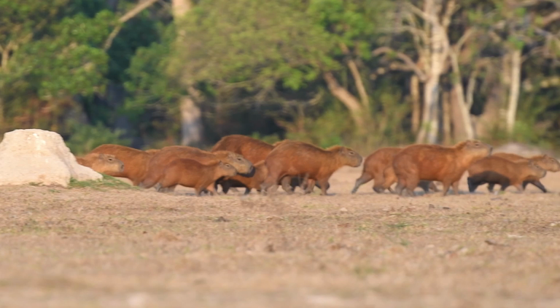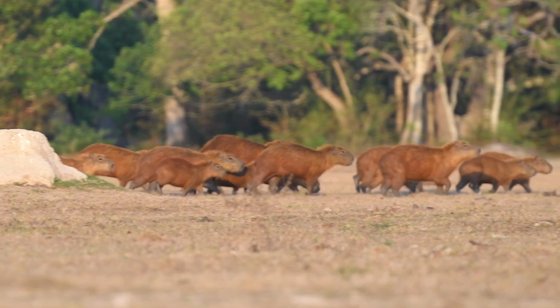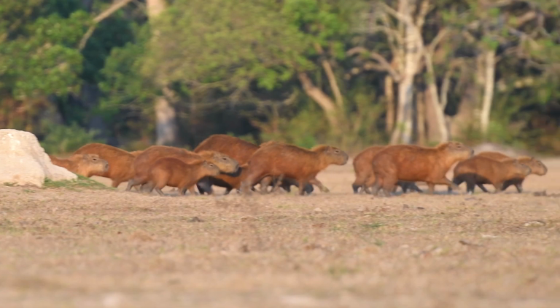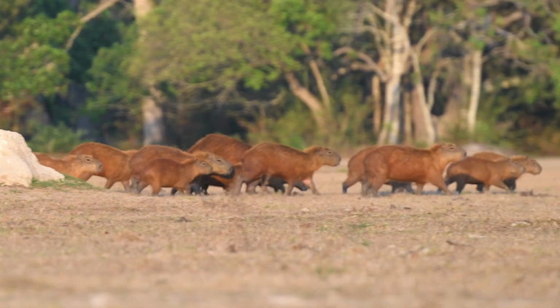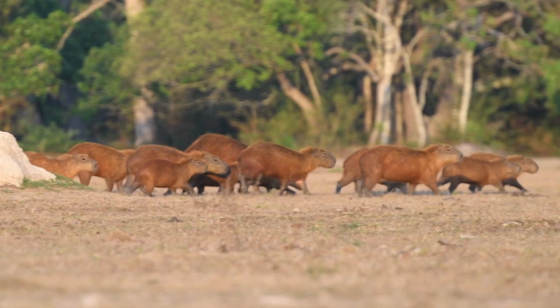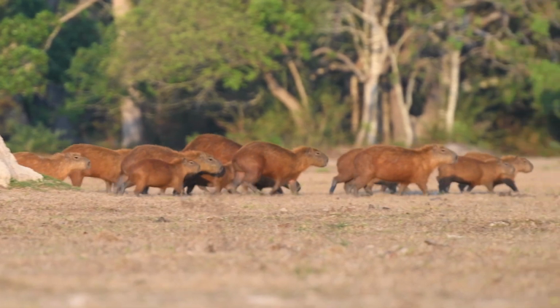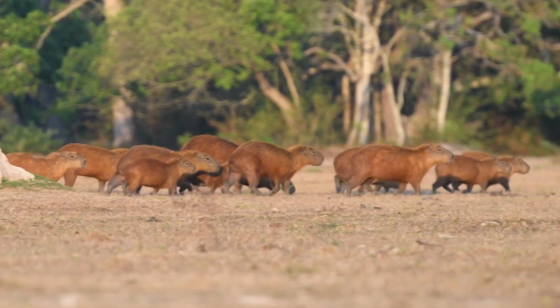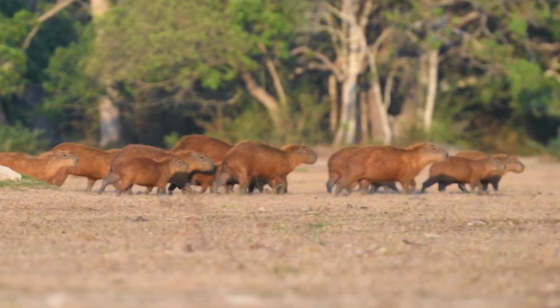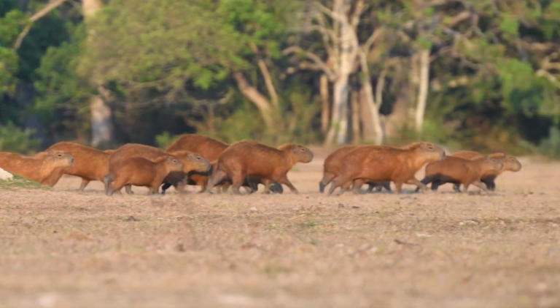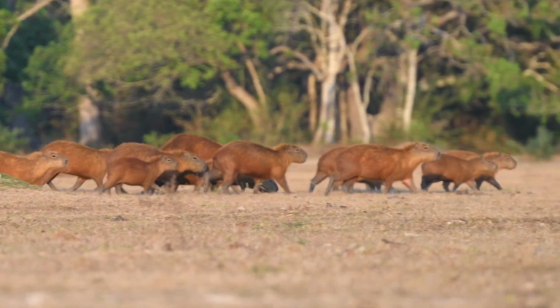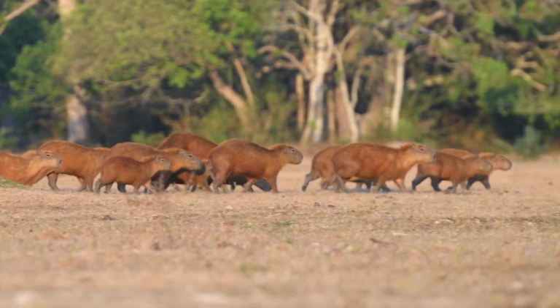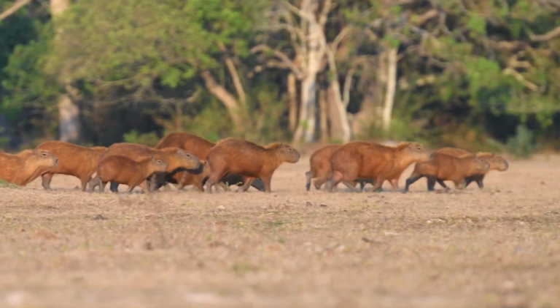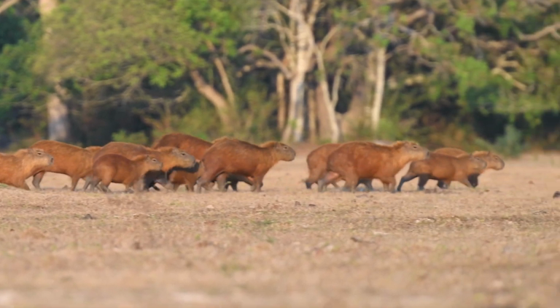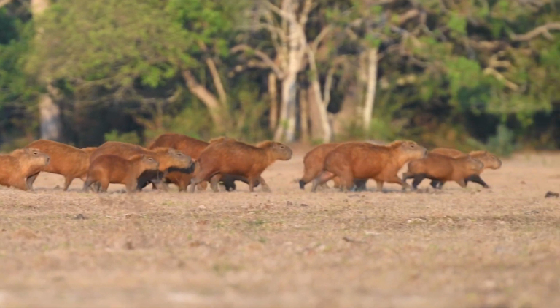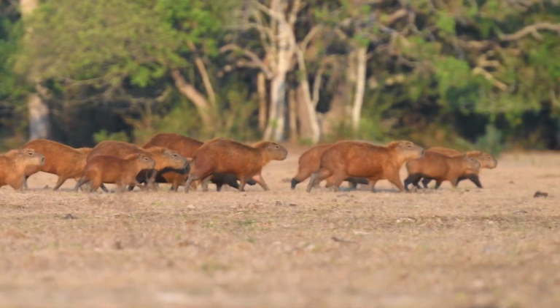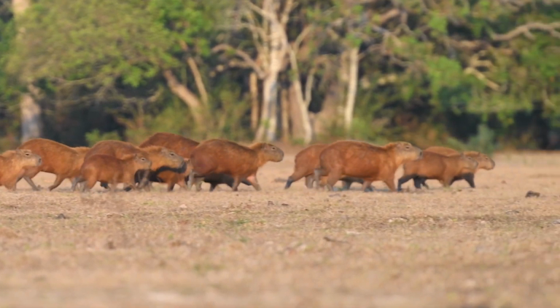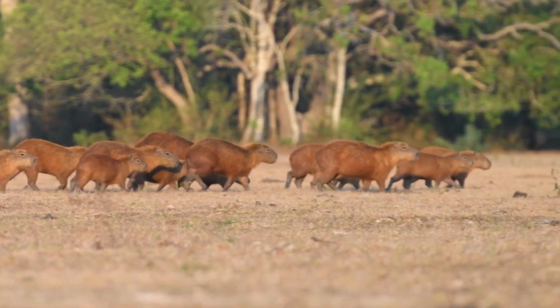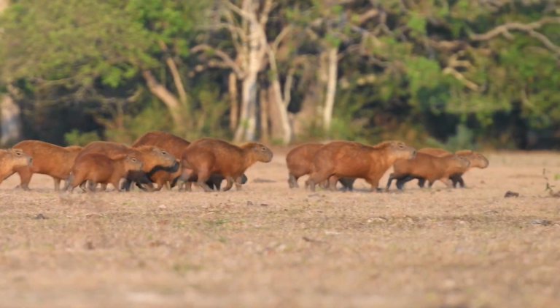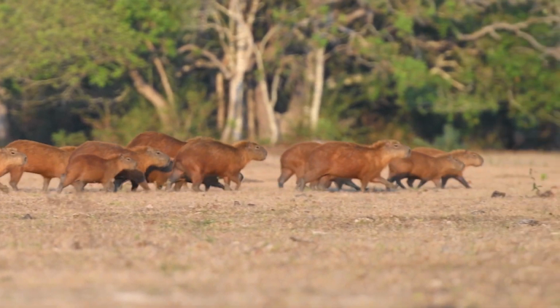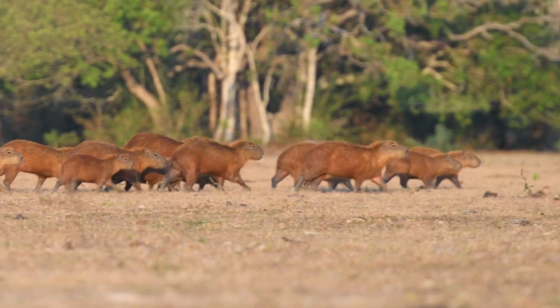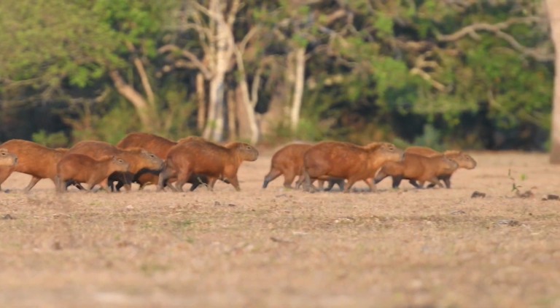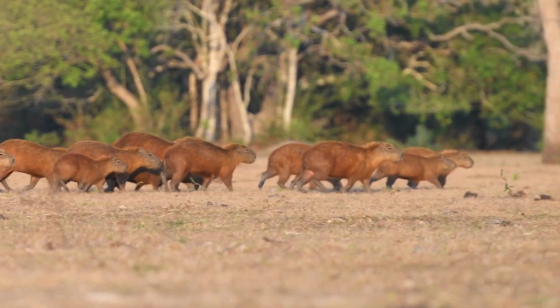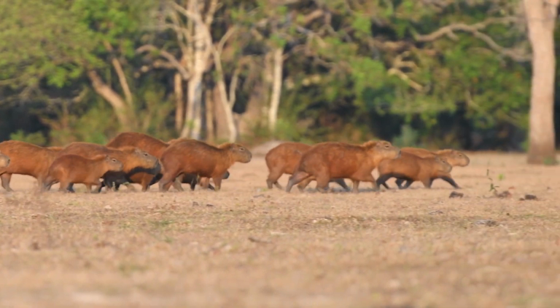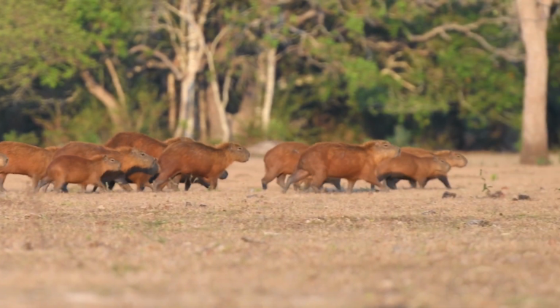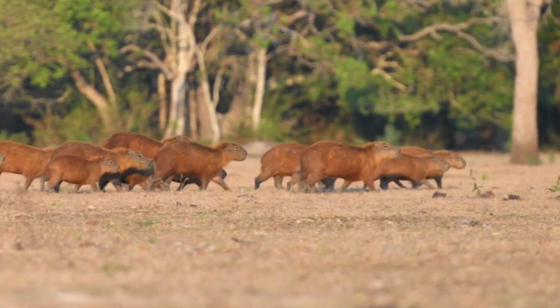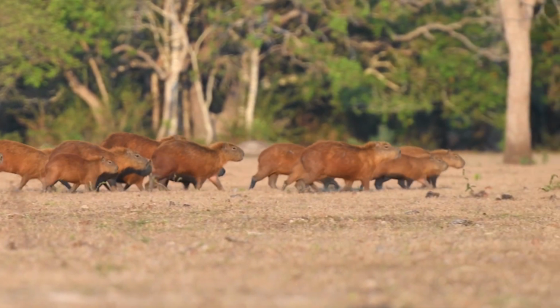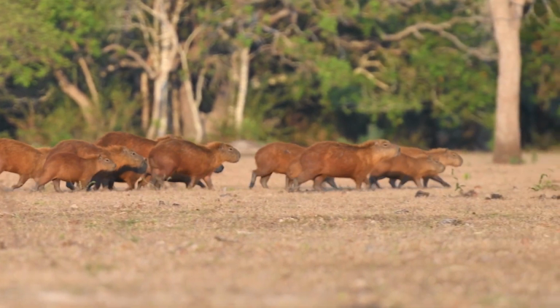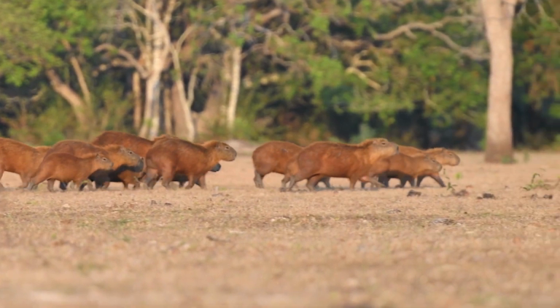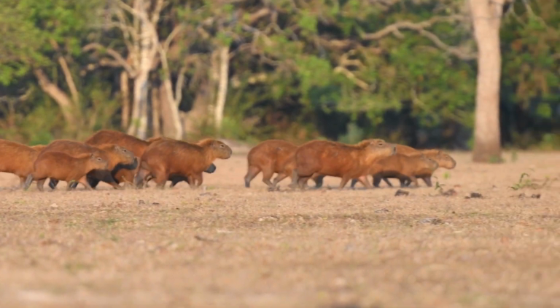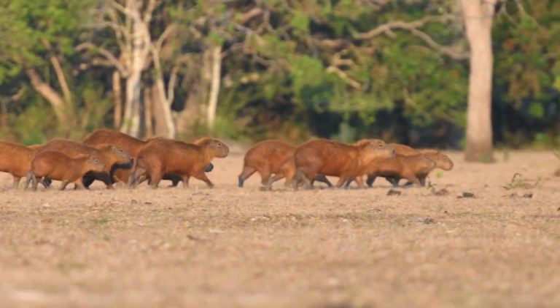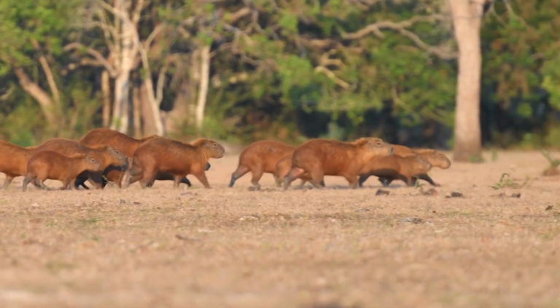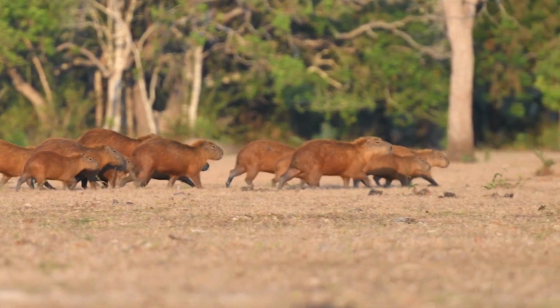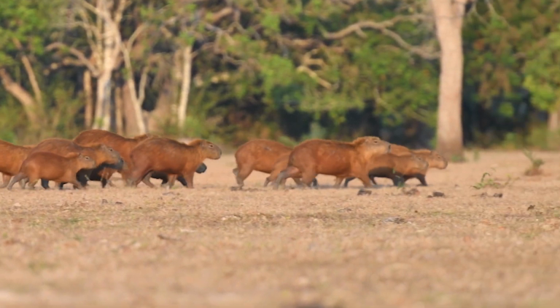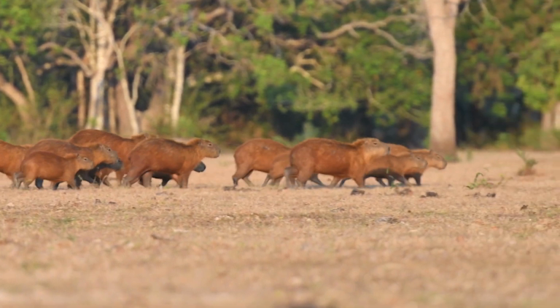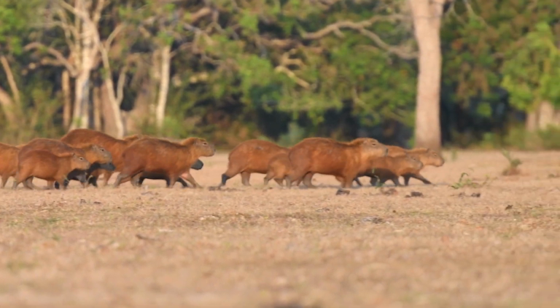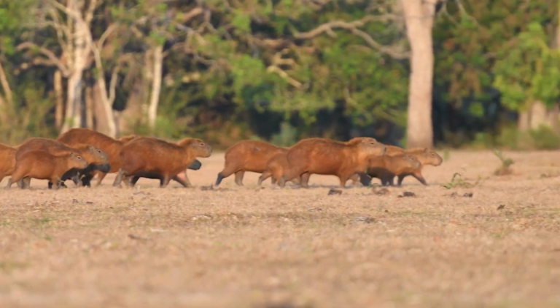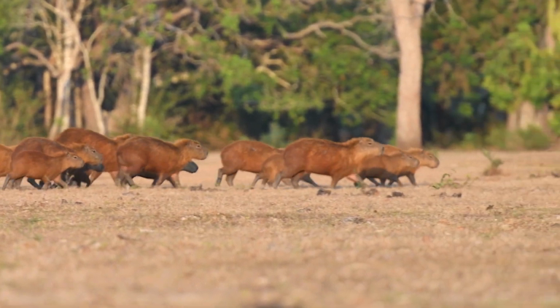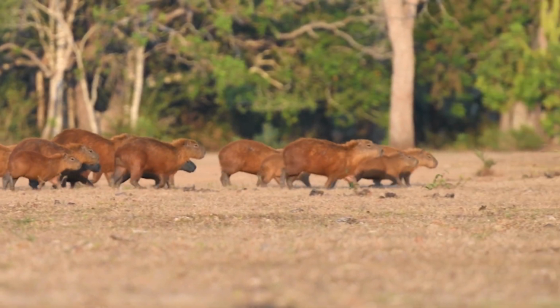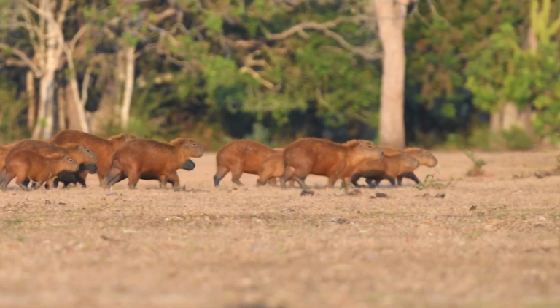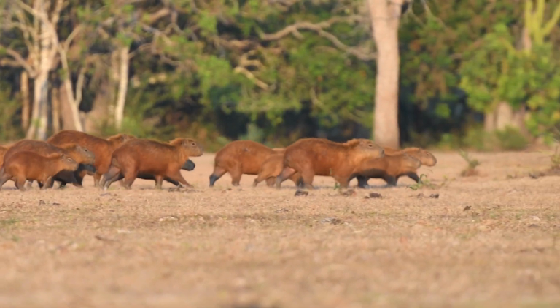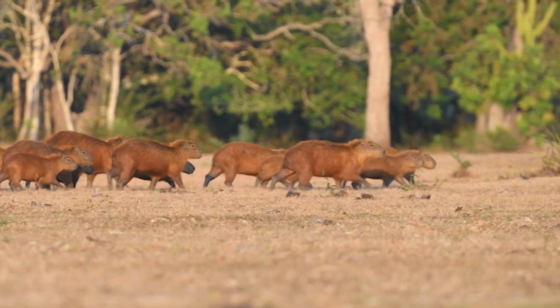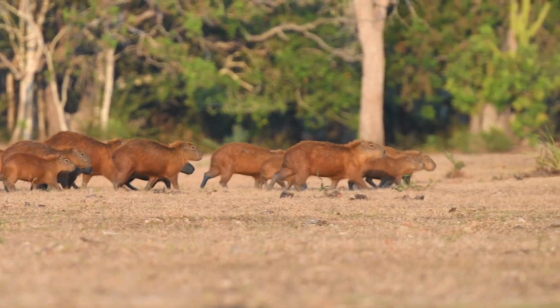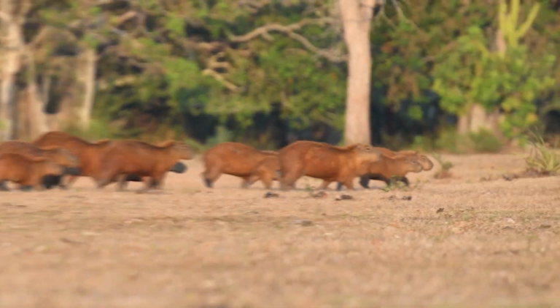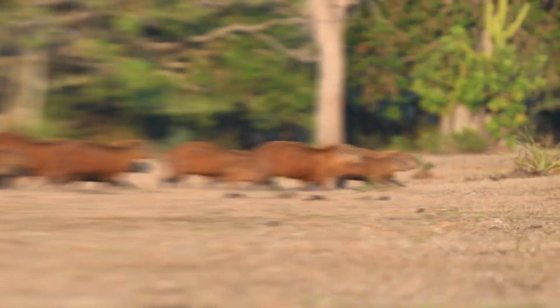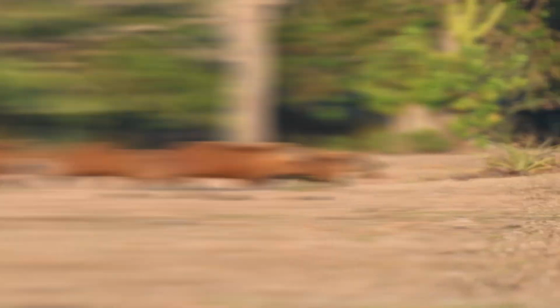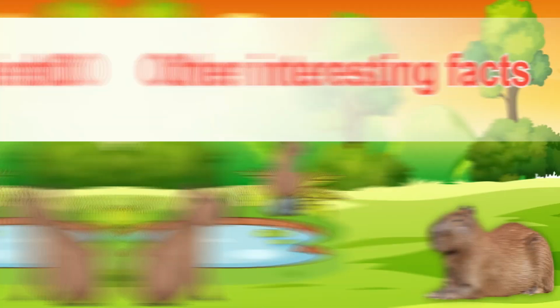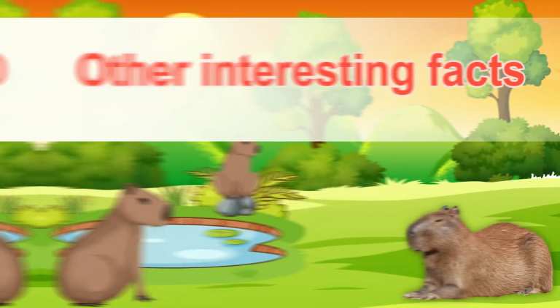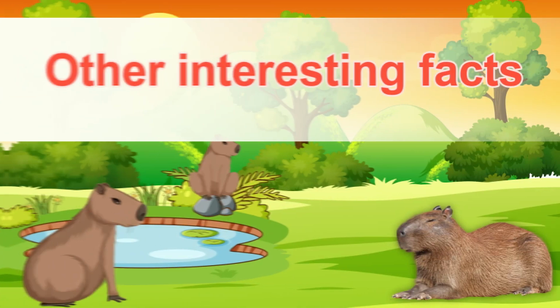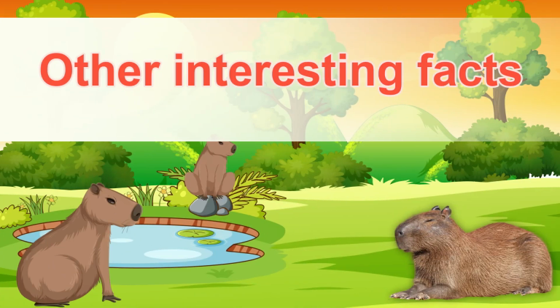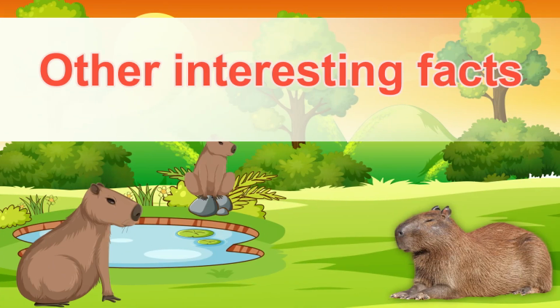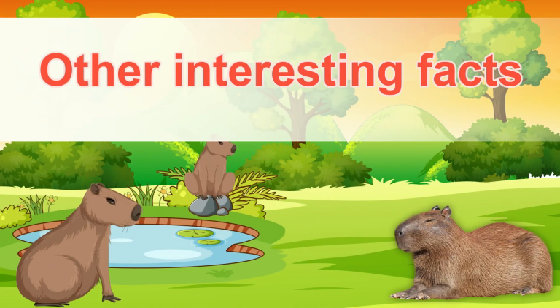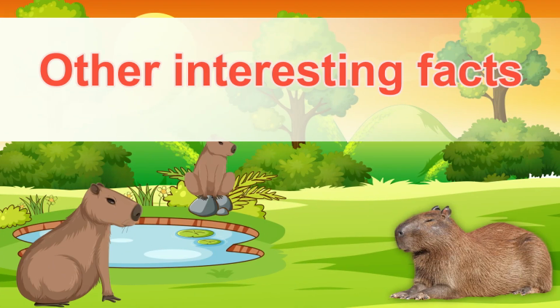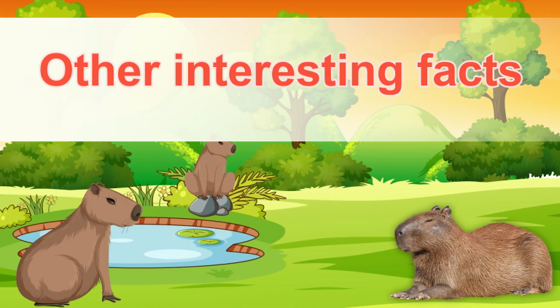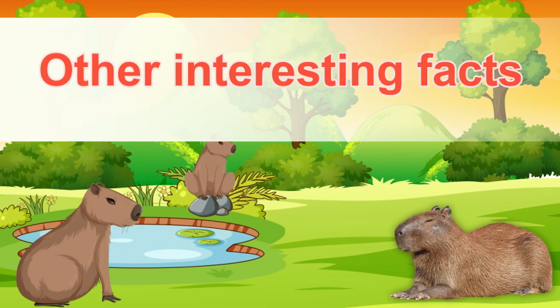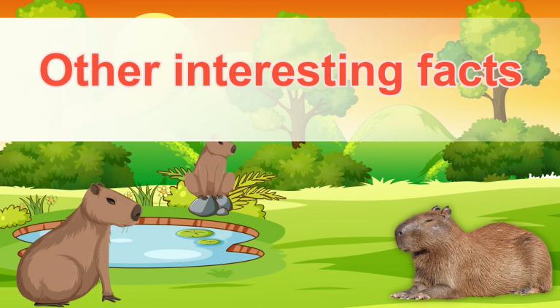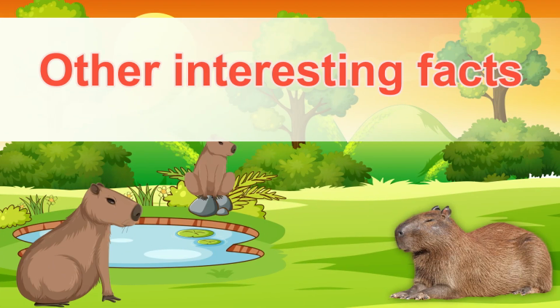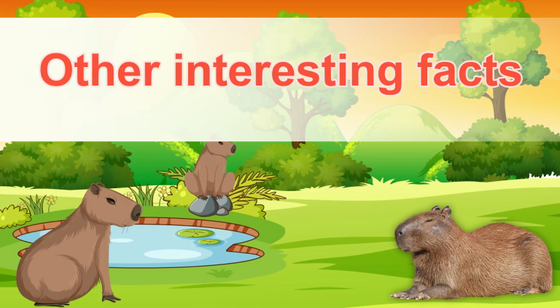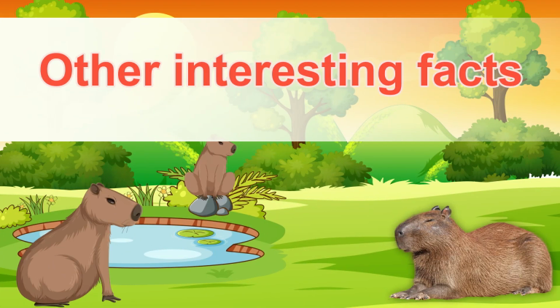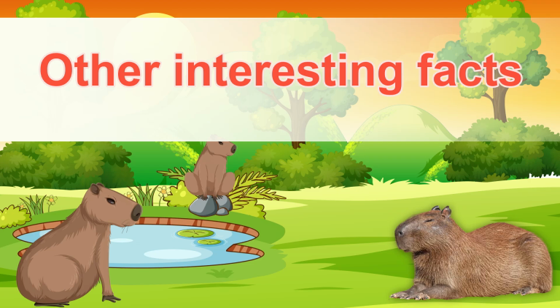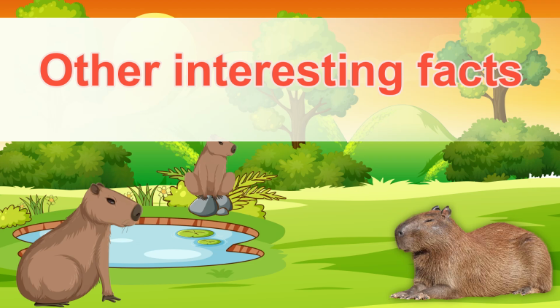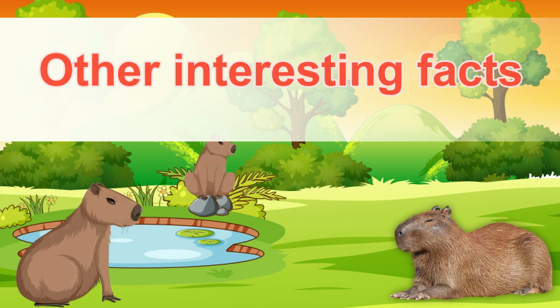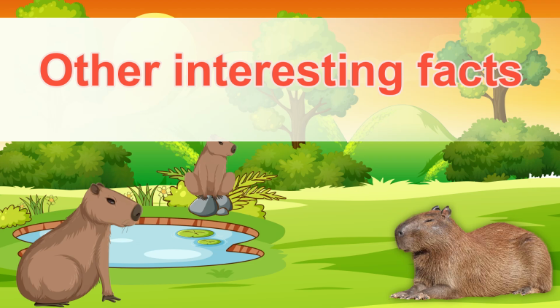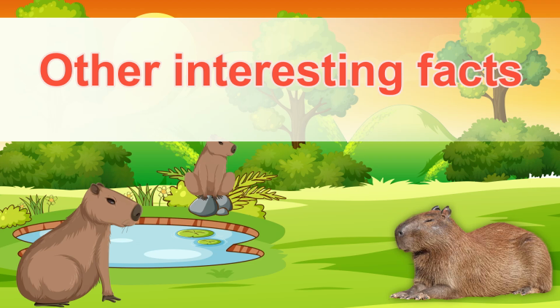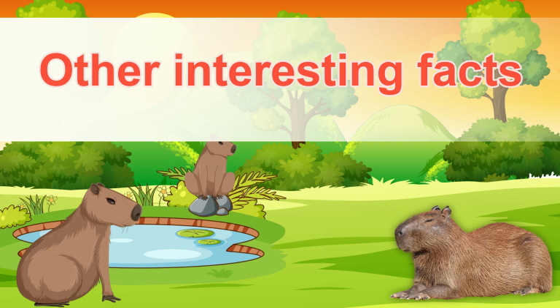During dry seasons, they sometimes travel long distances to find enough food to survive.